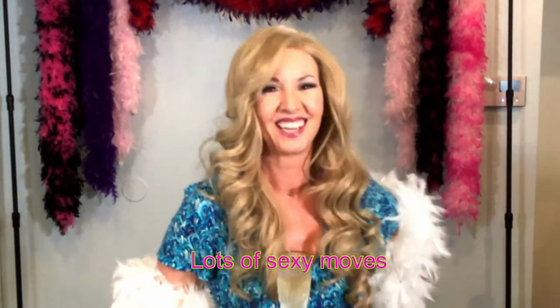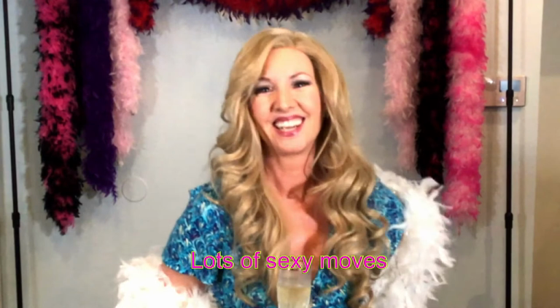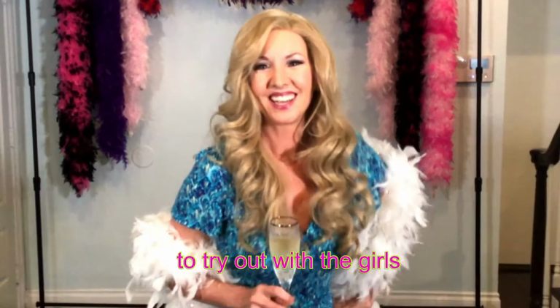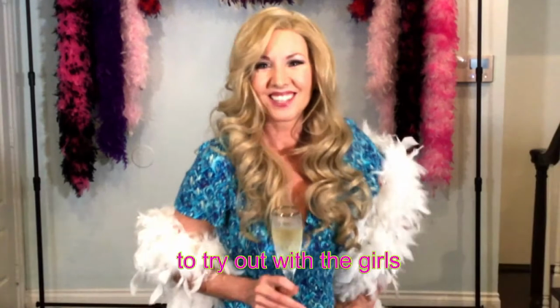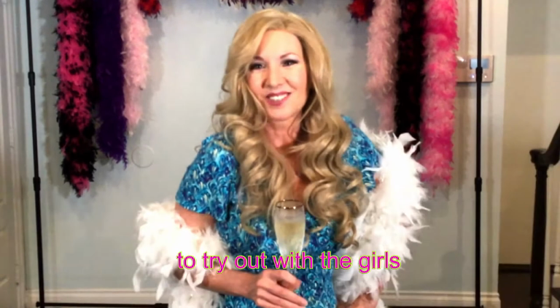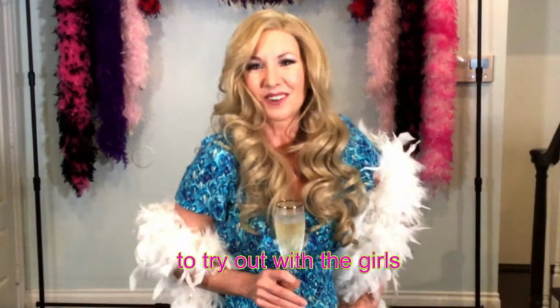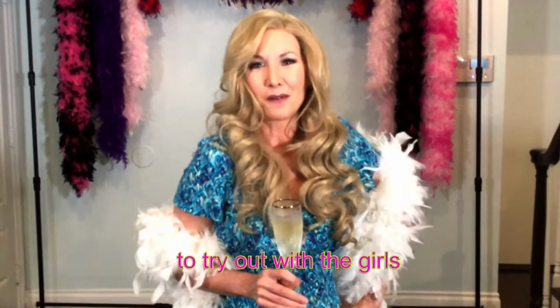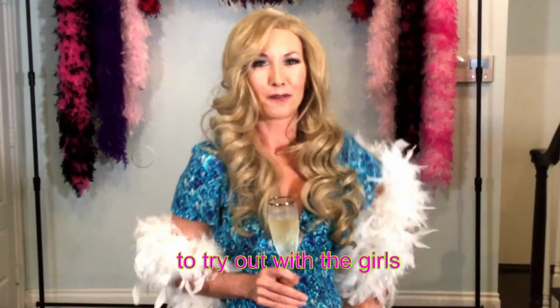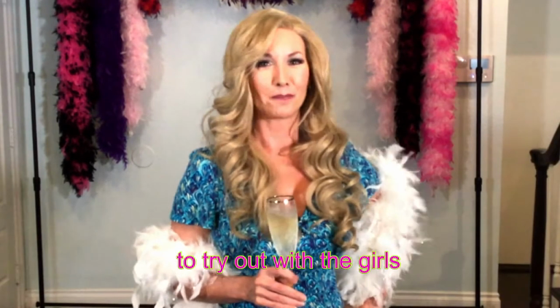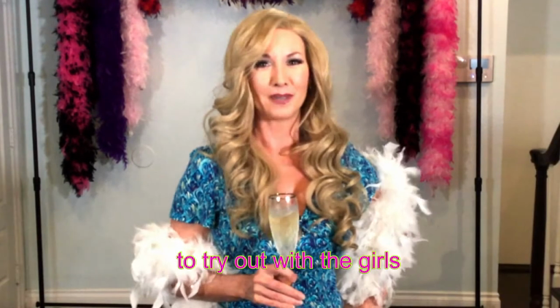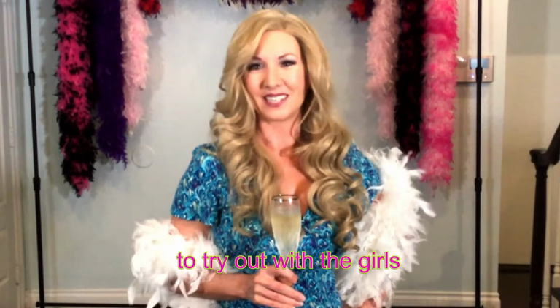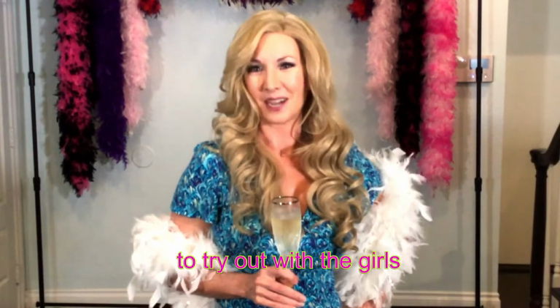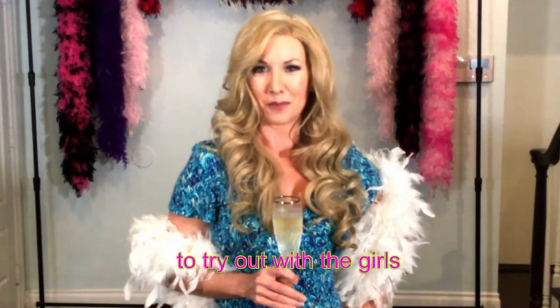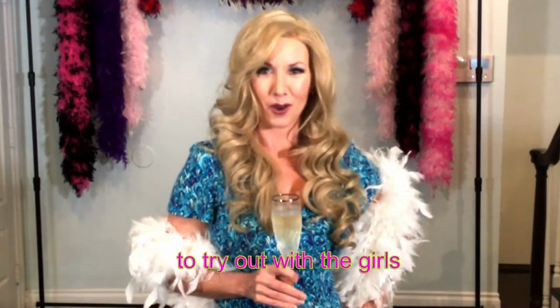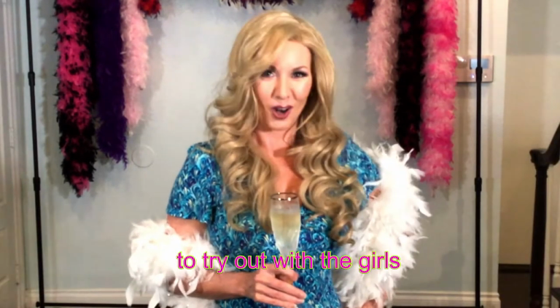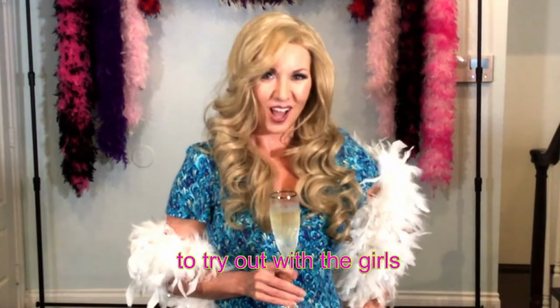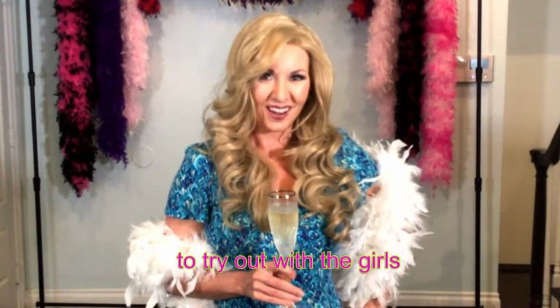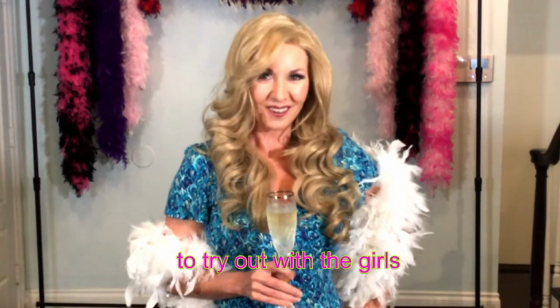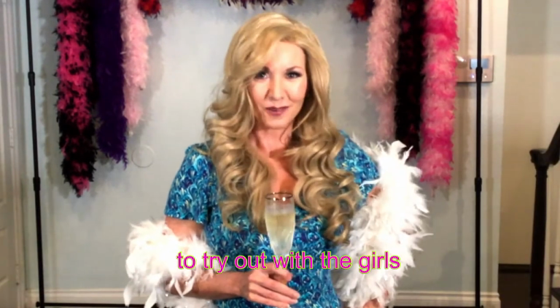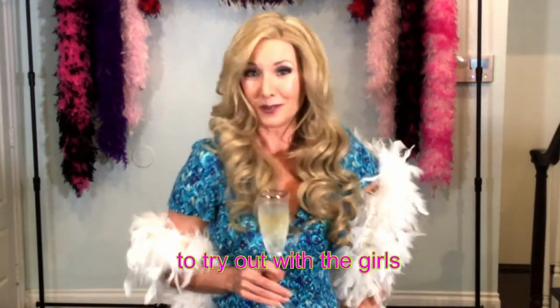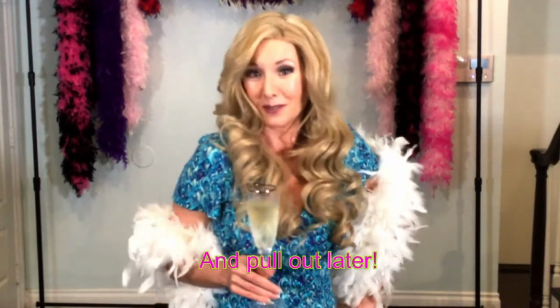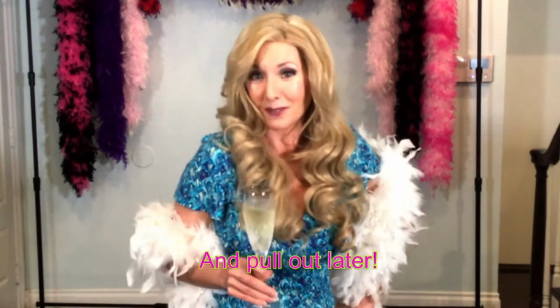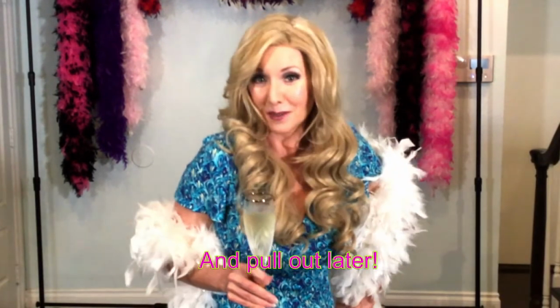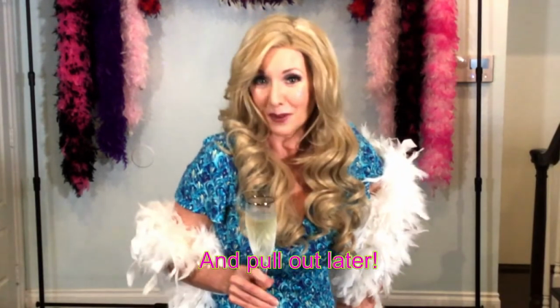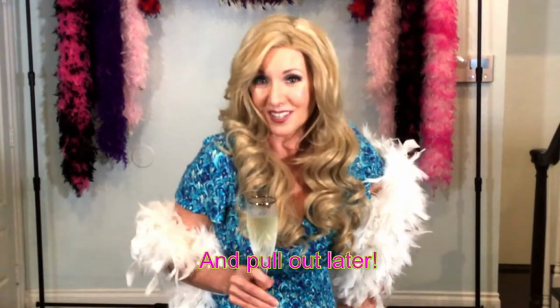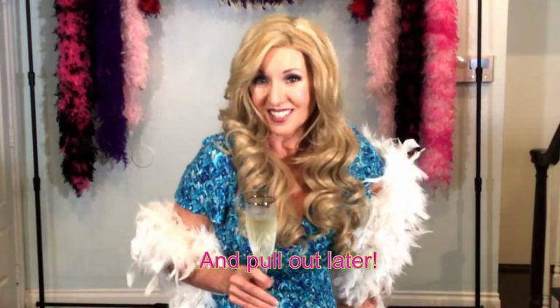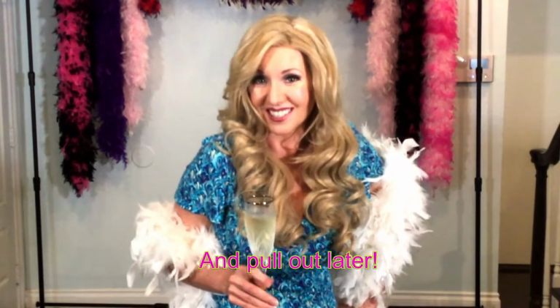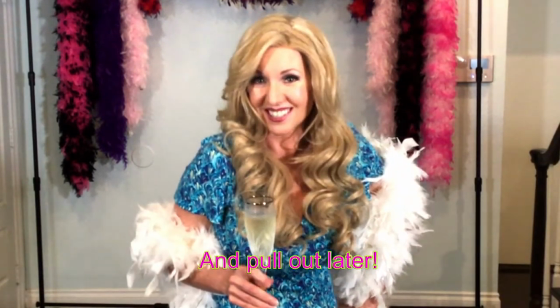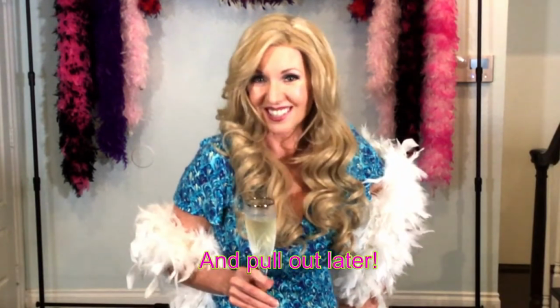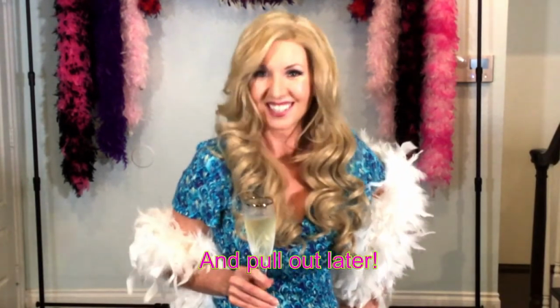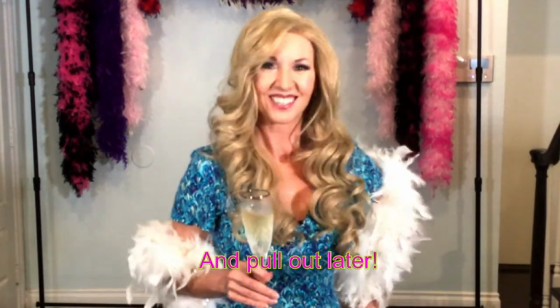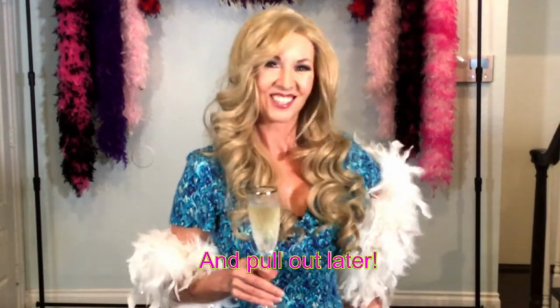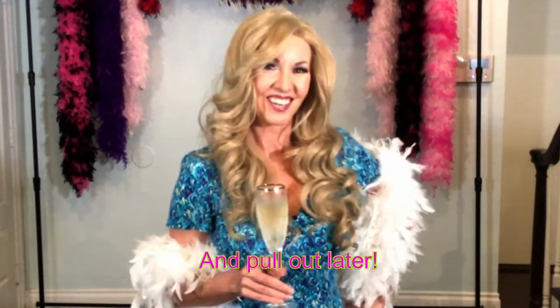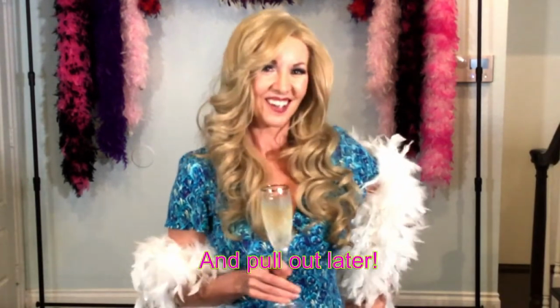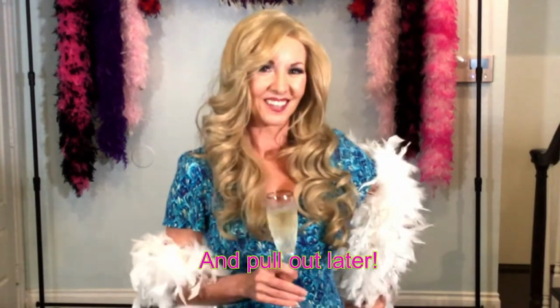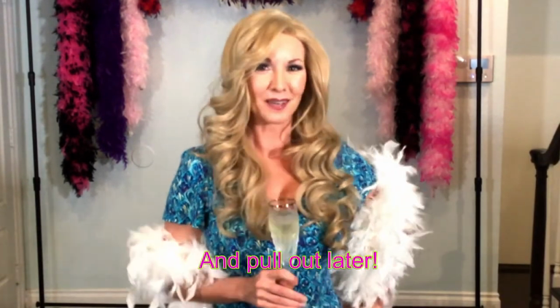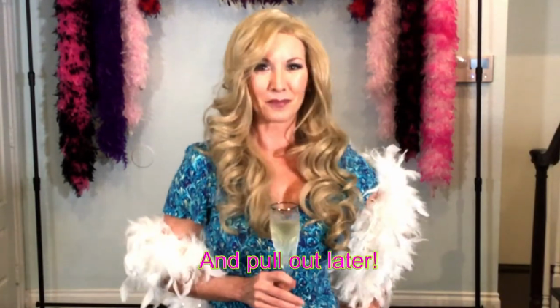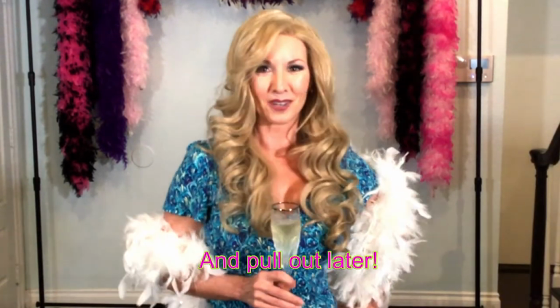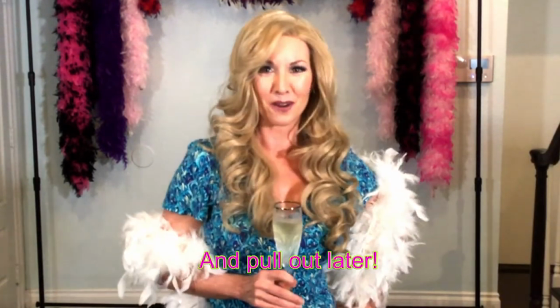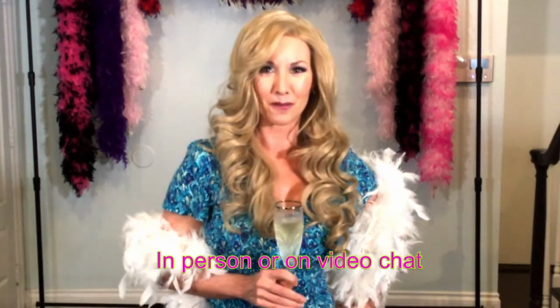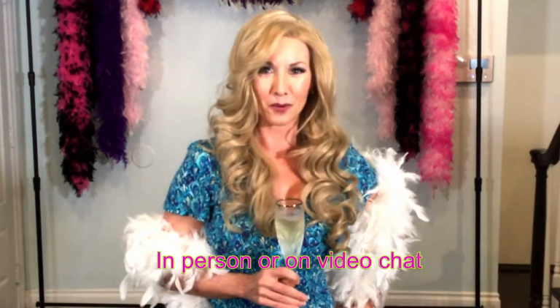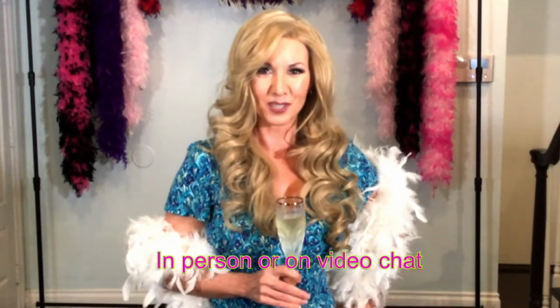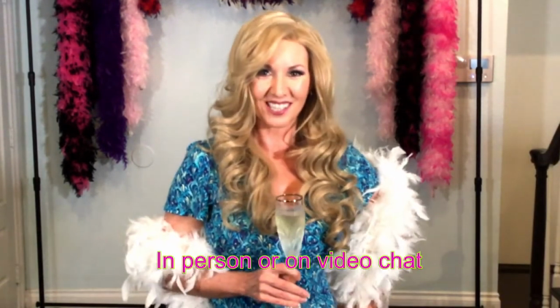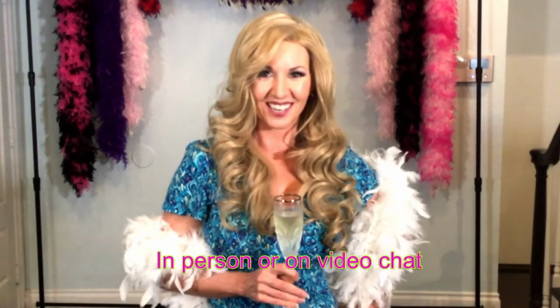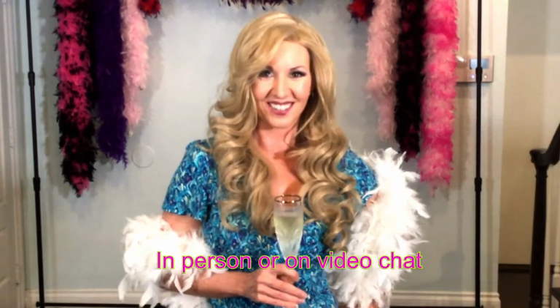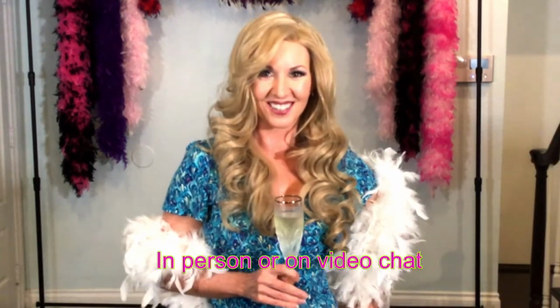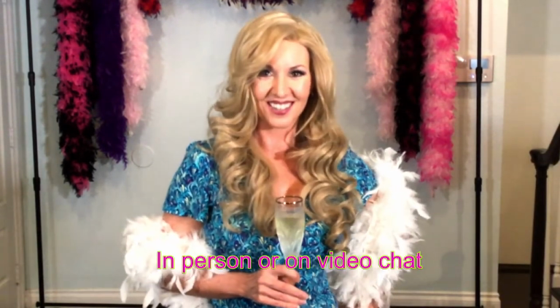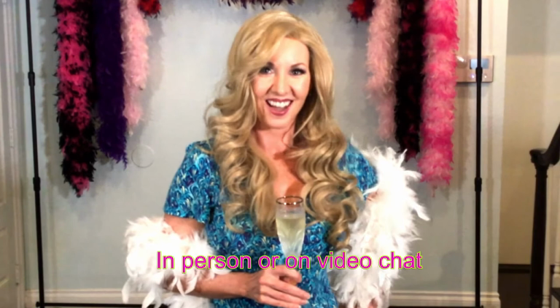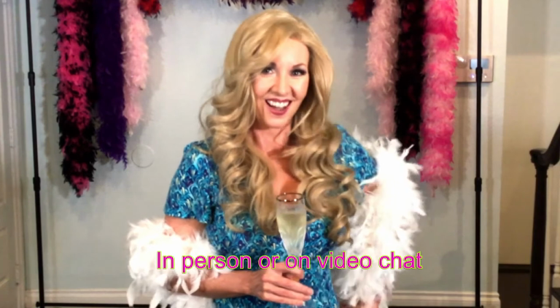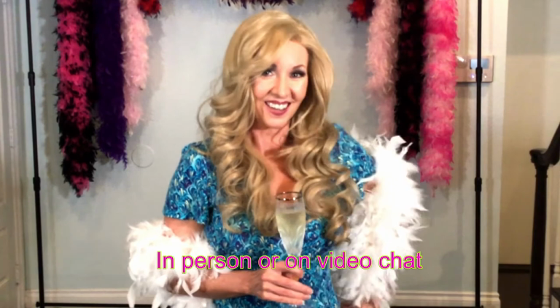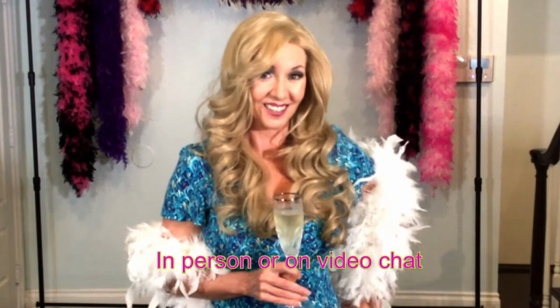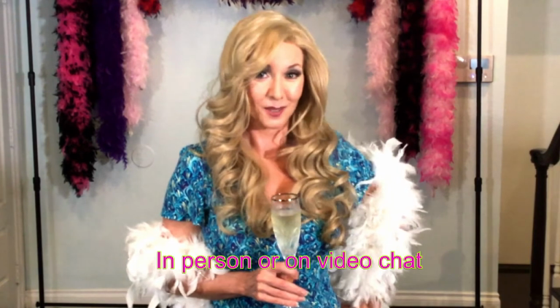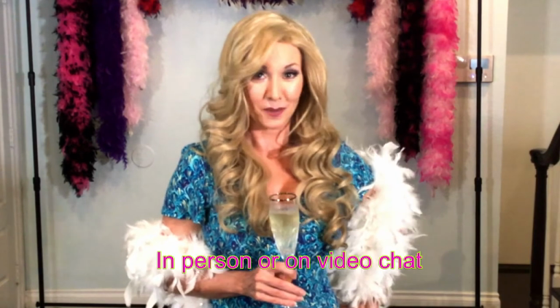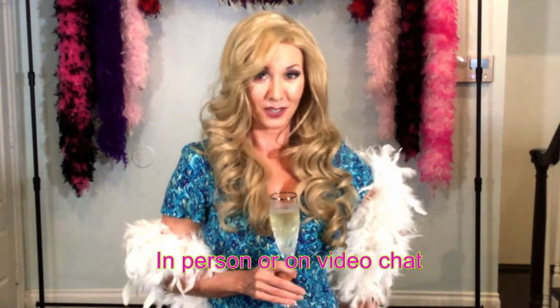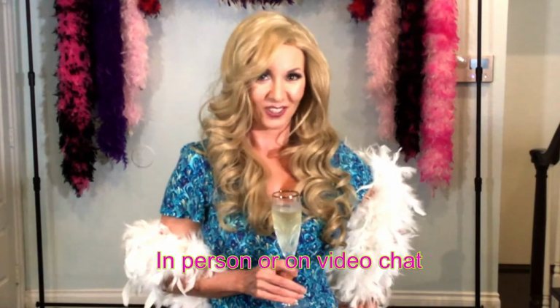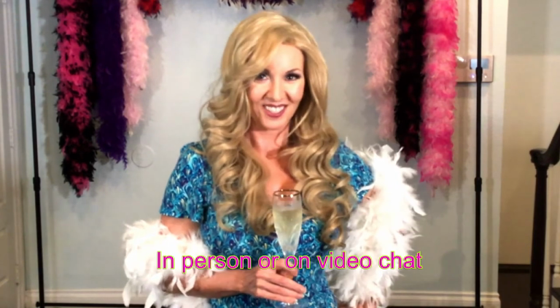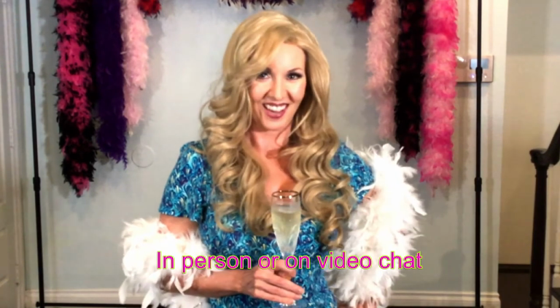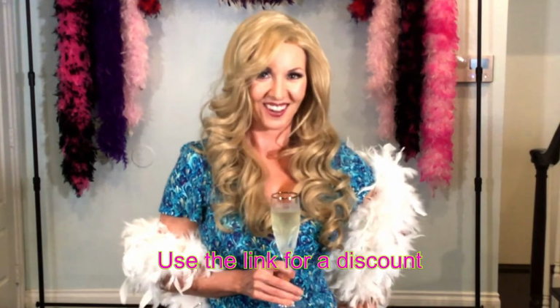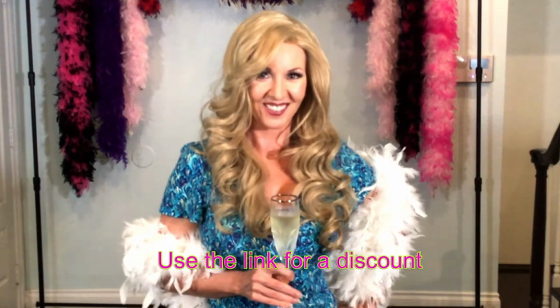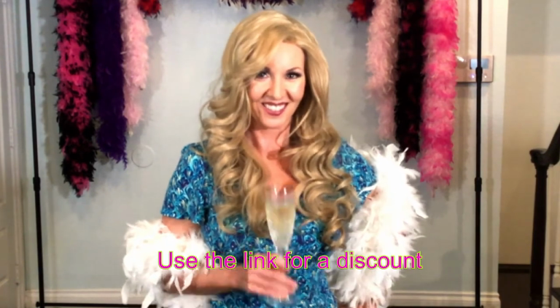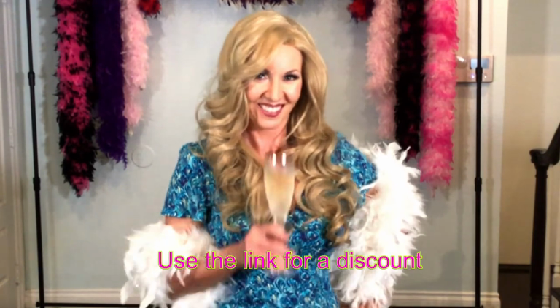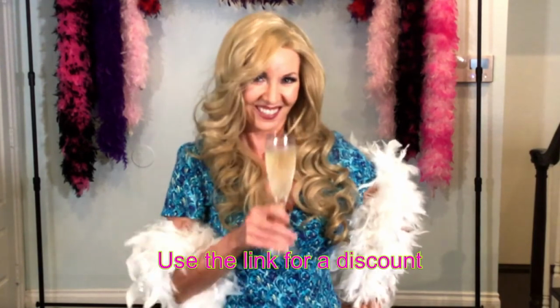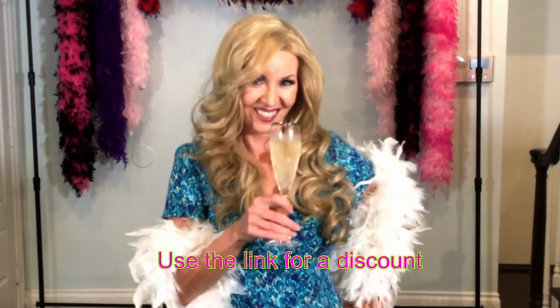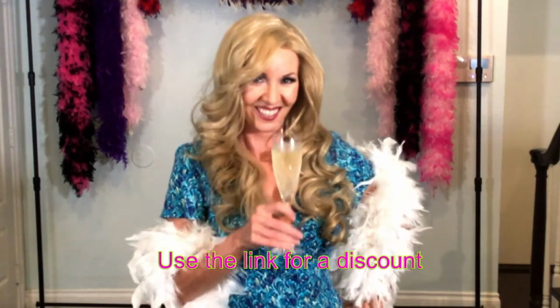It's great for meeting up online or even in person. Check out the link below for more details and a special discount. Cheers!